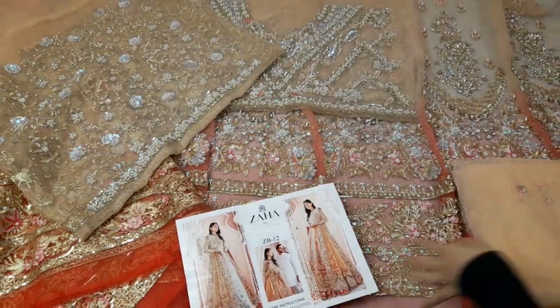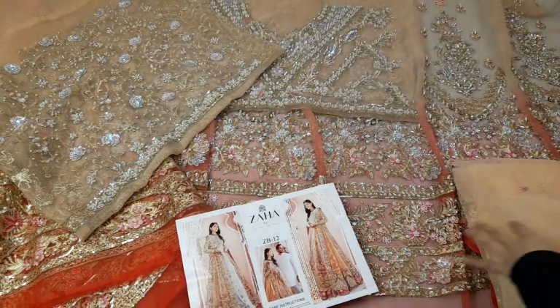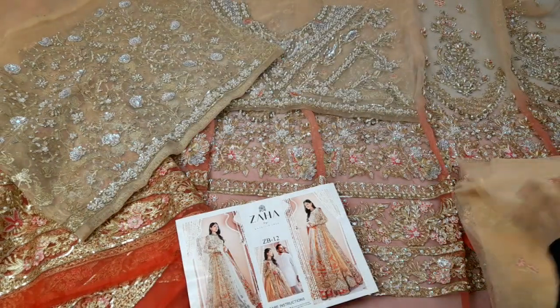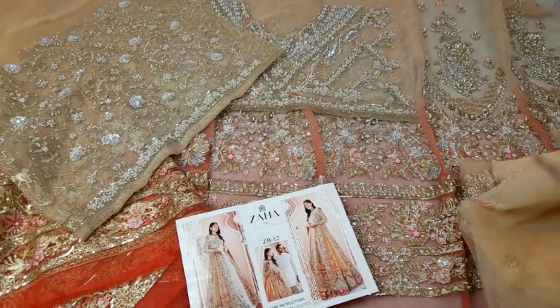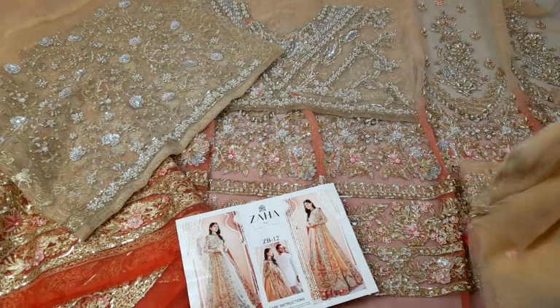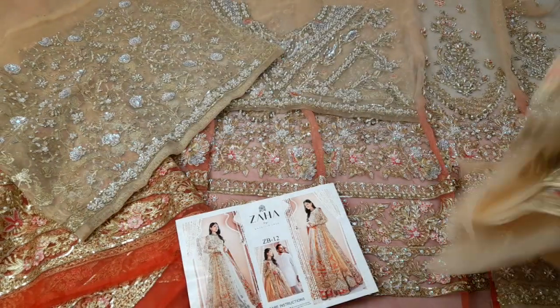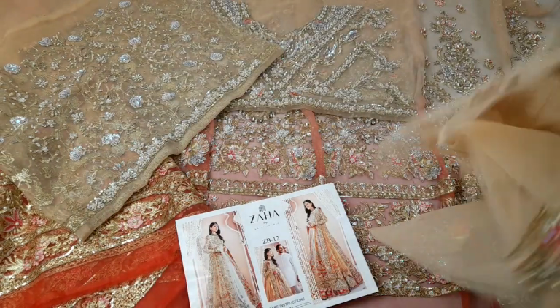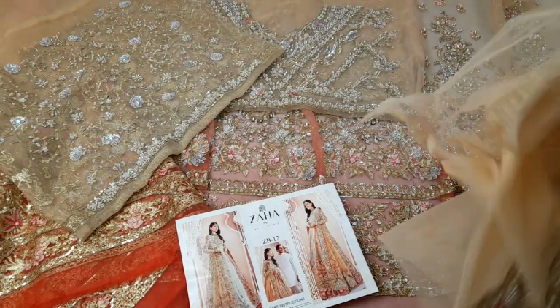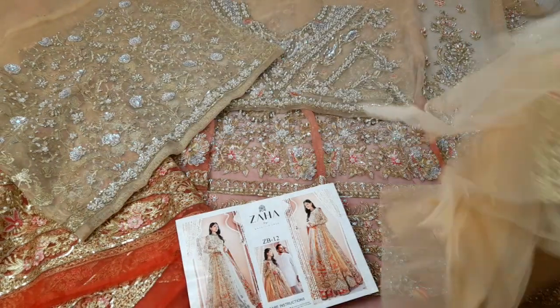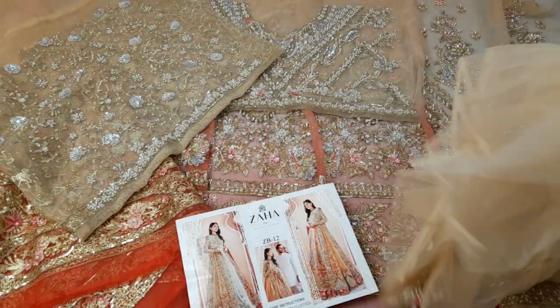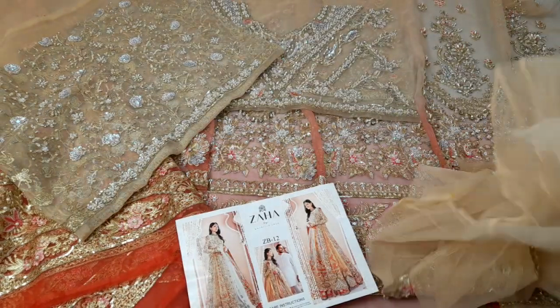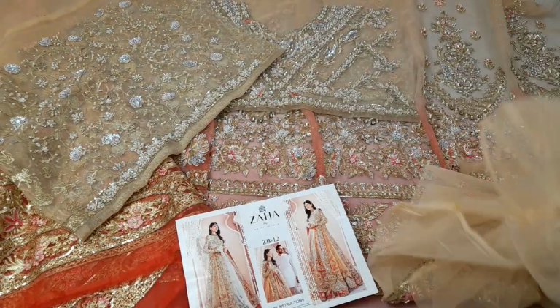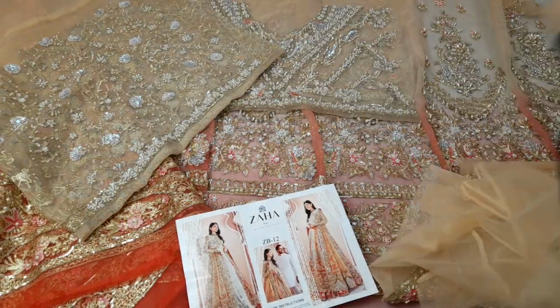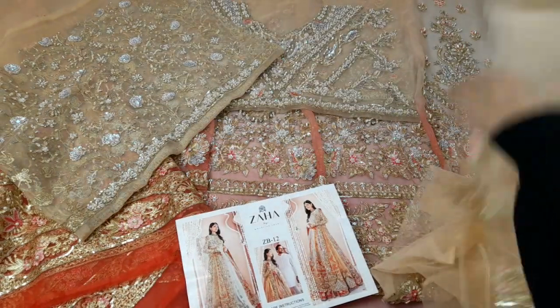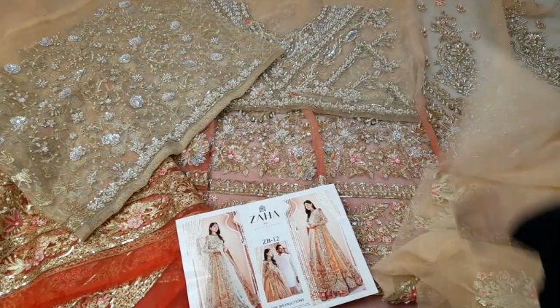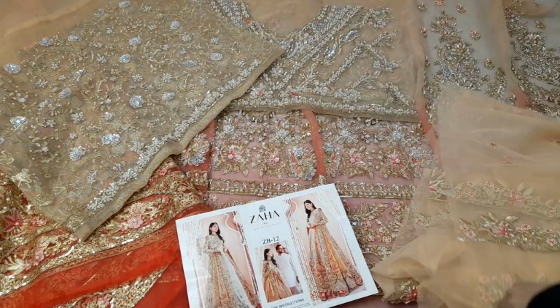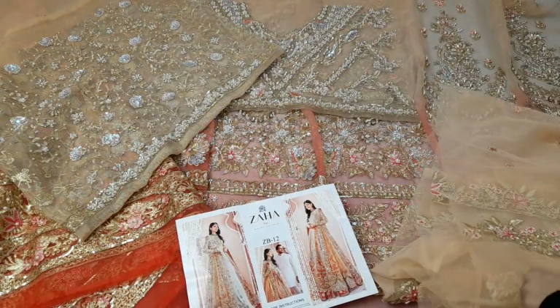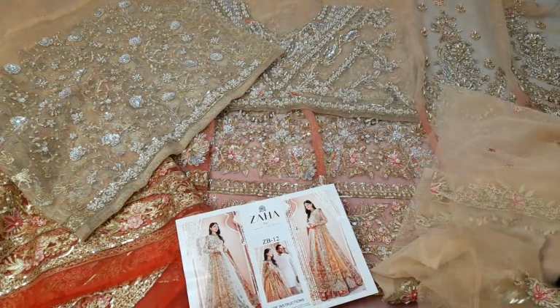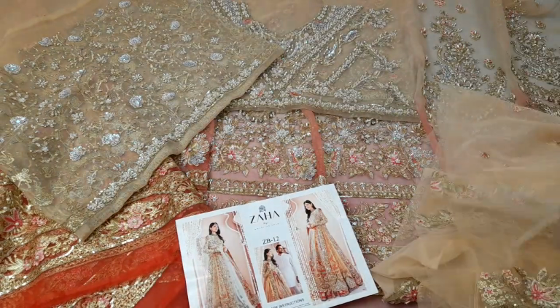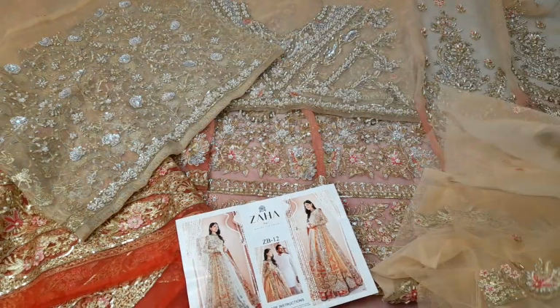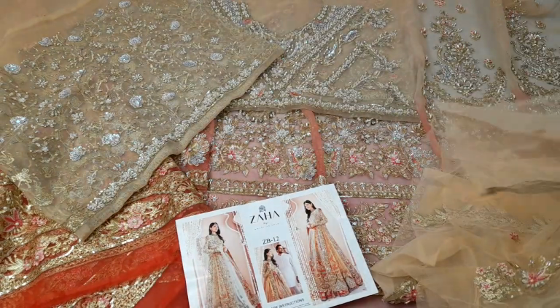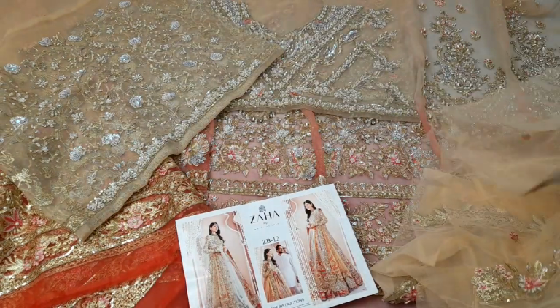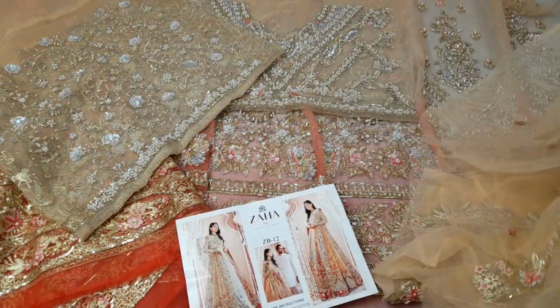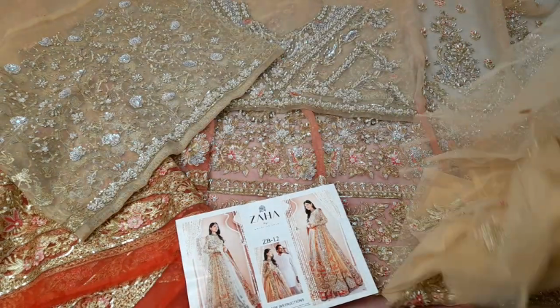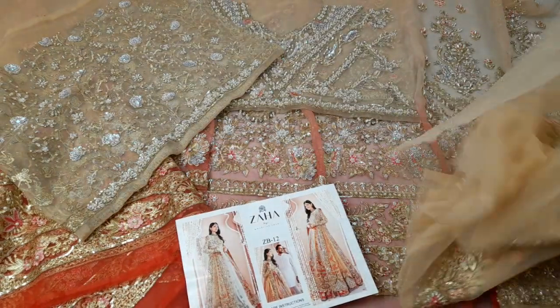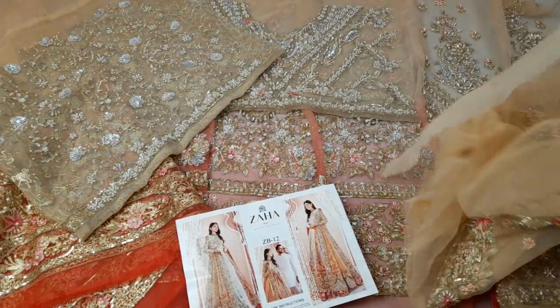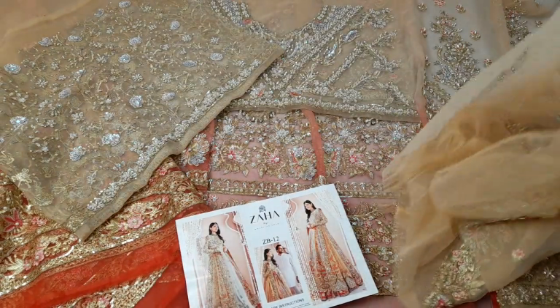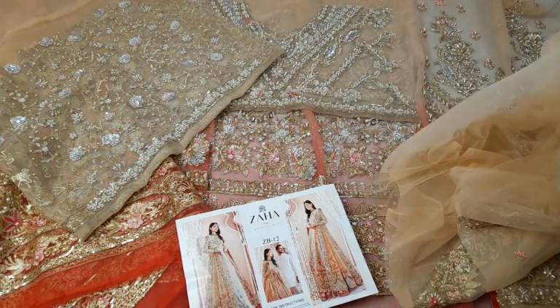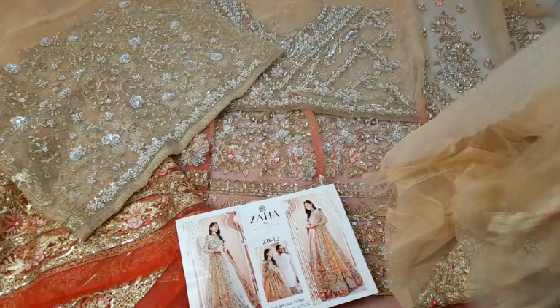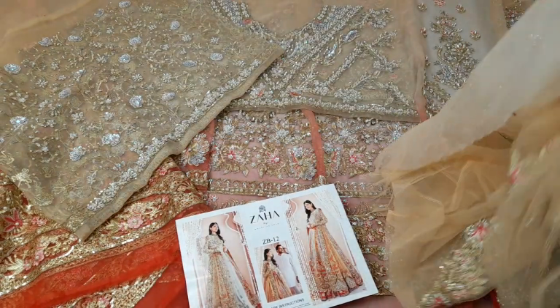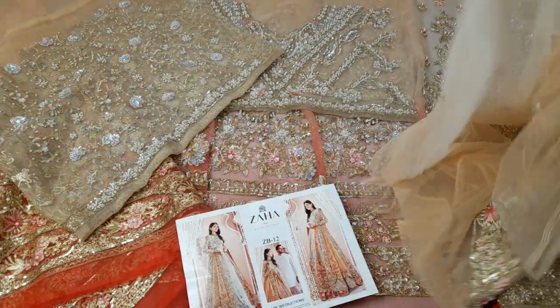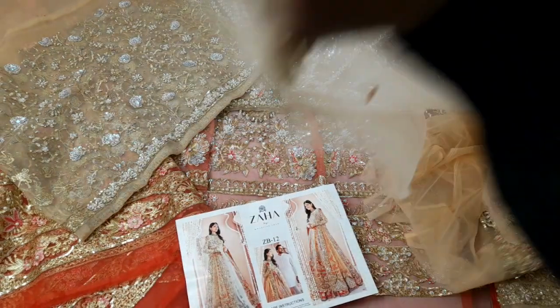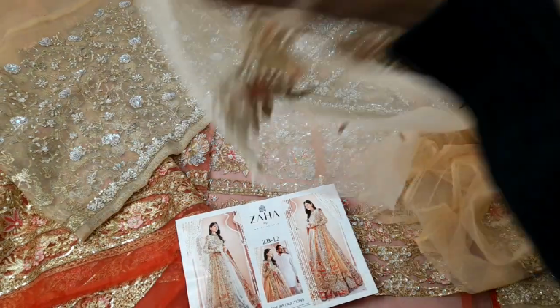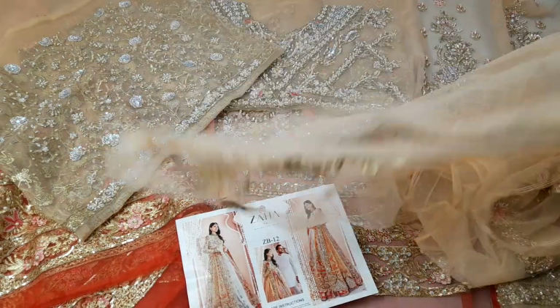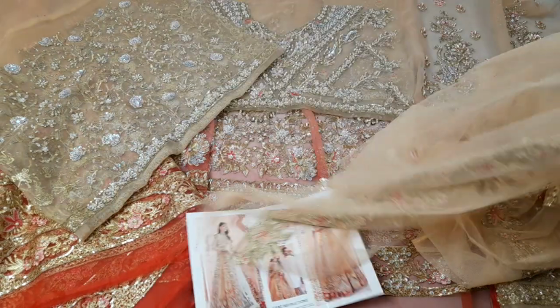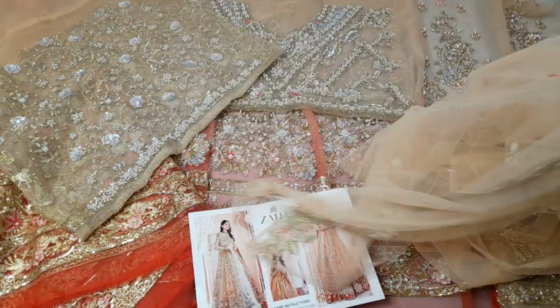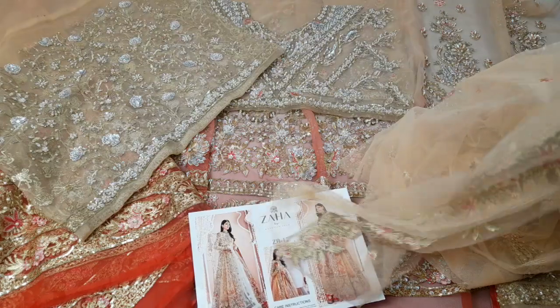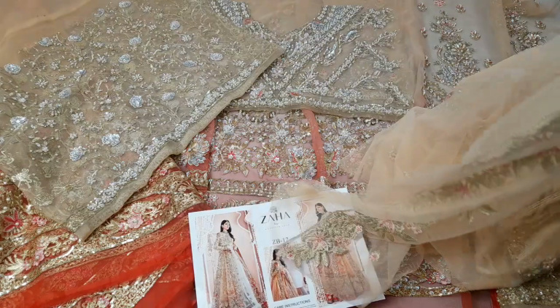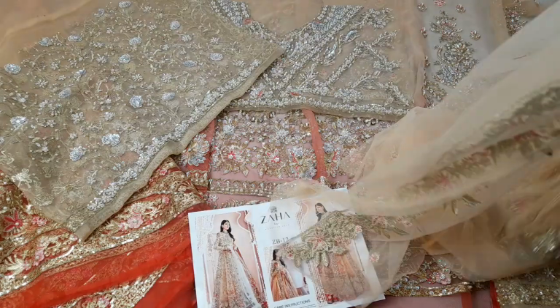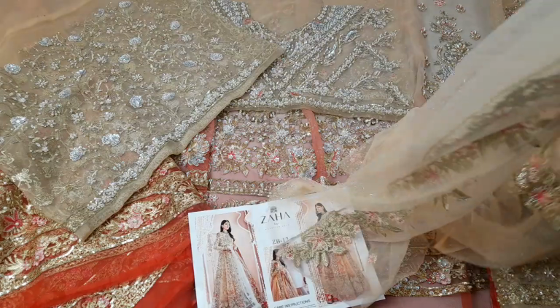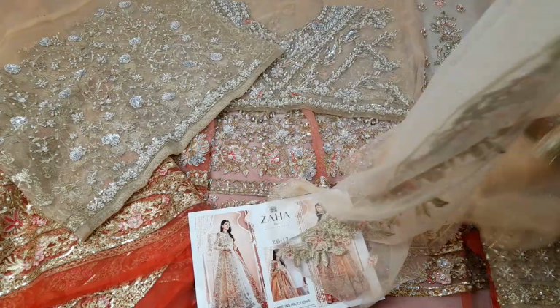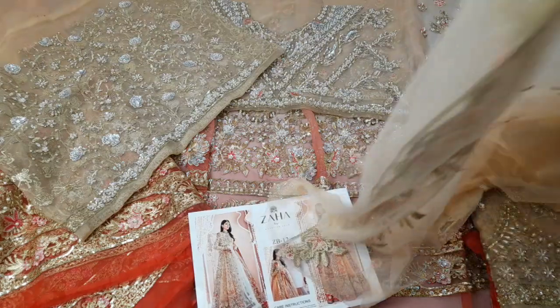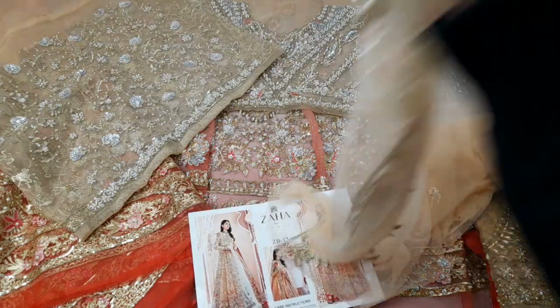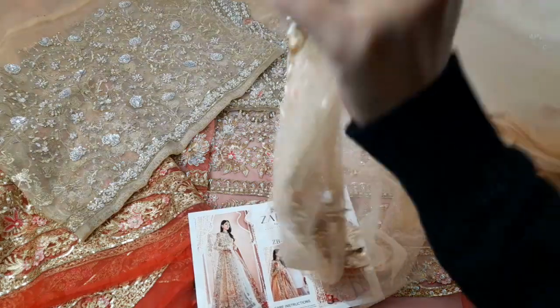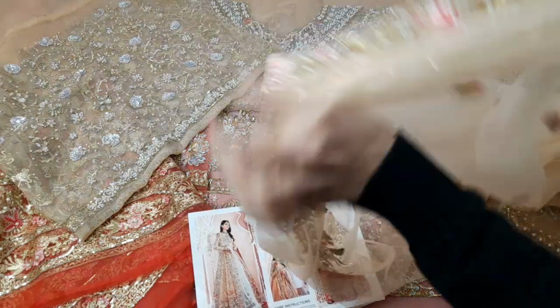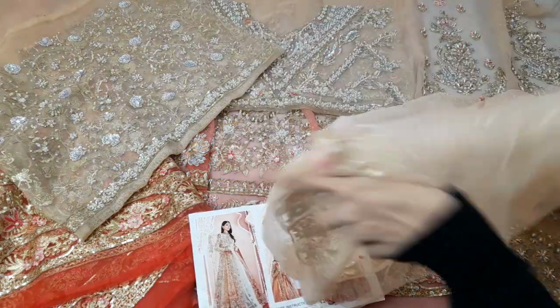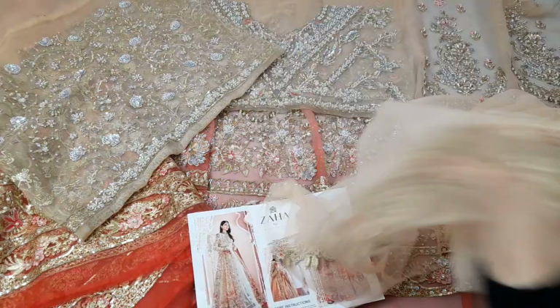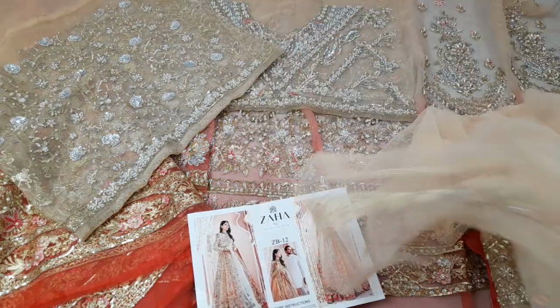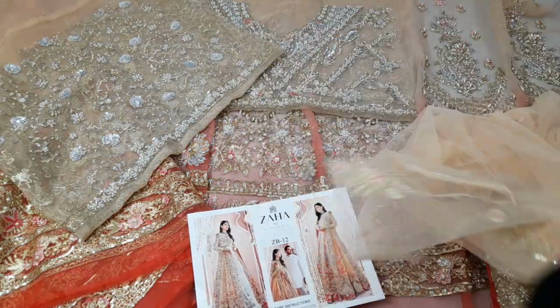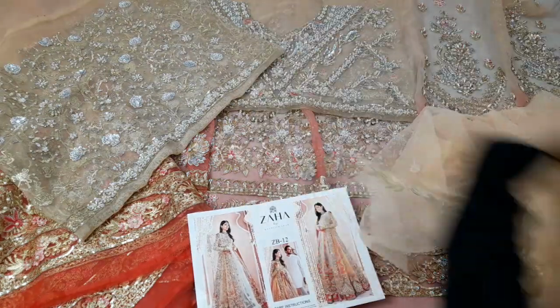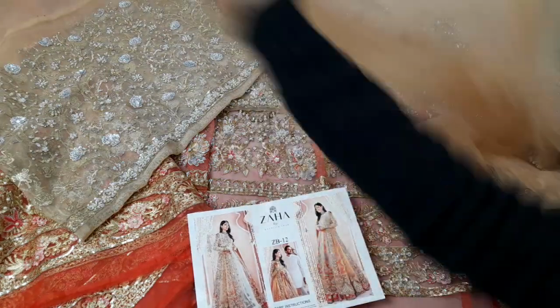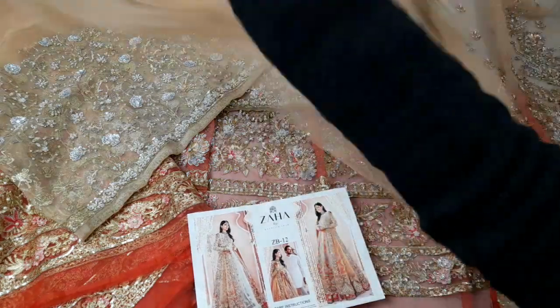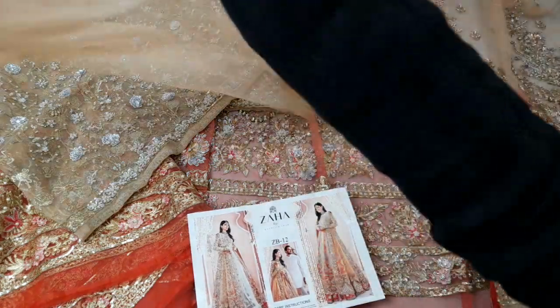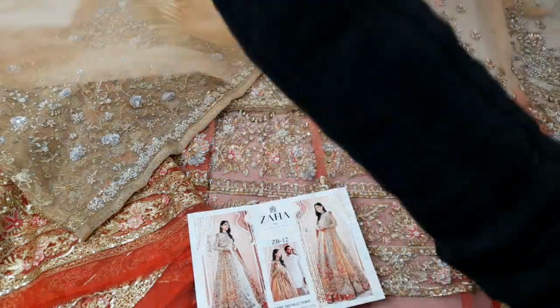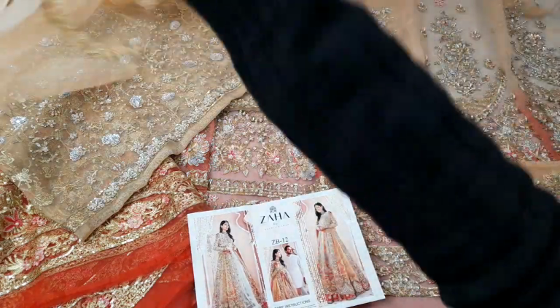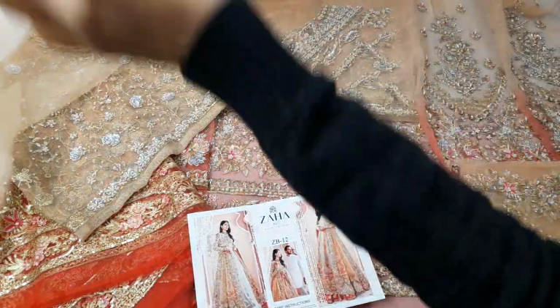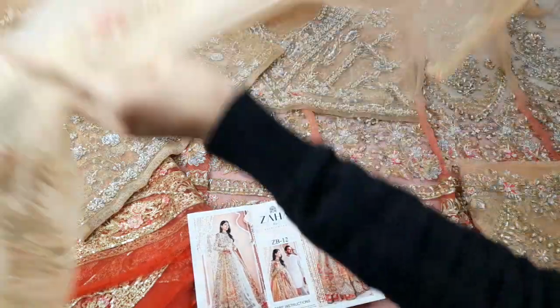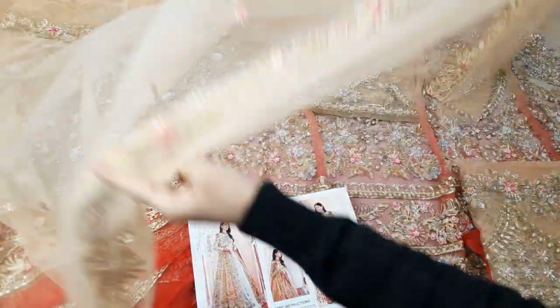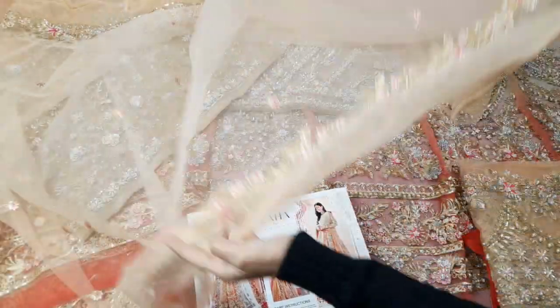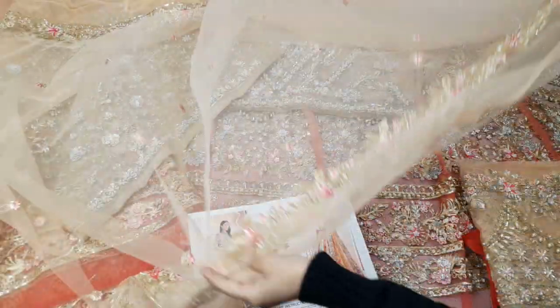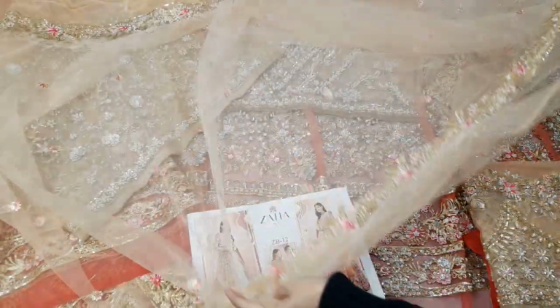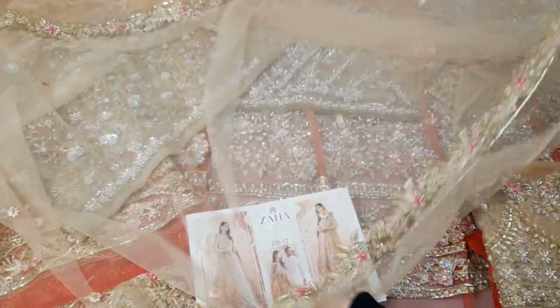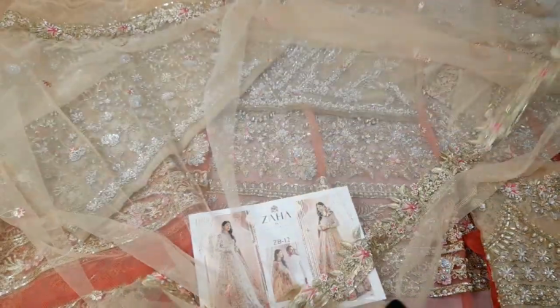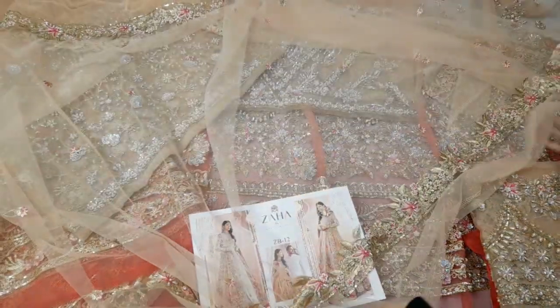Now we have the dupatta in breezy net fabric — the same color, matching the outfit.